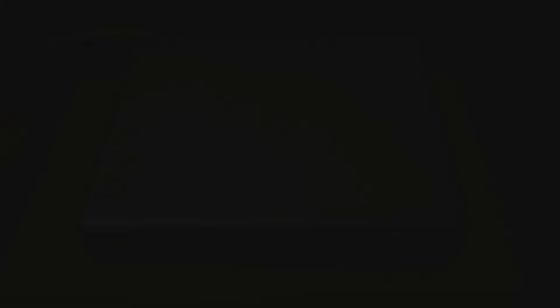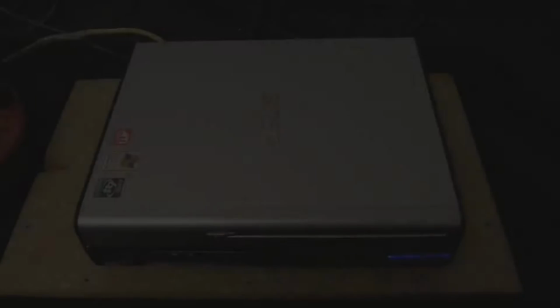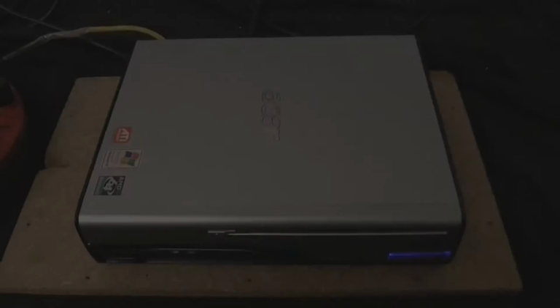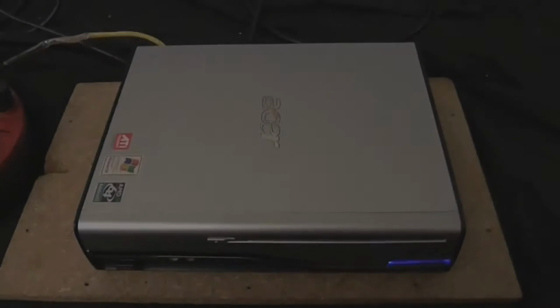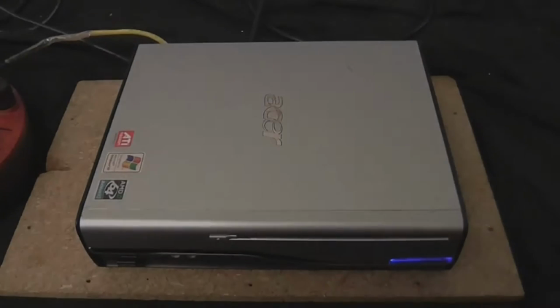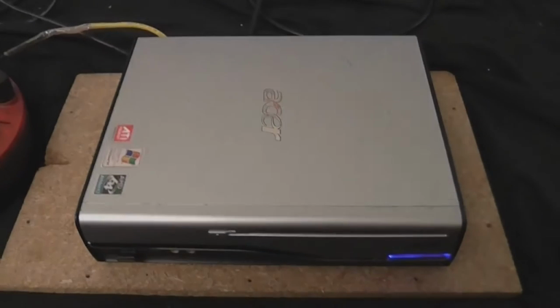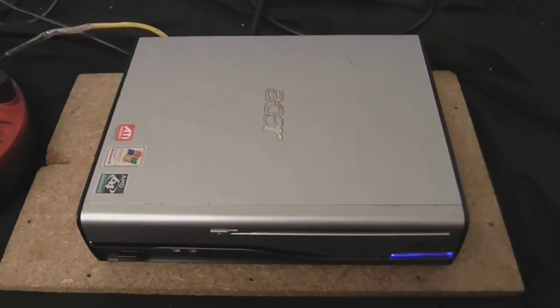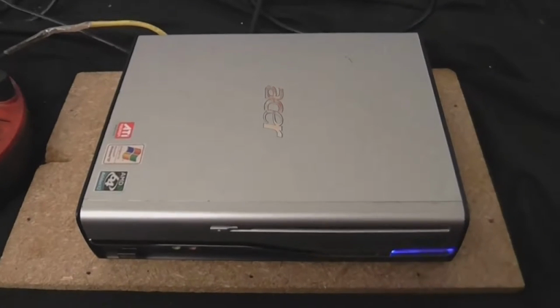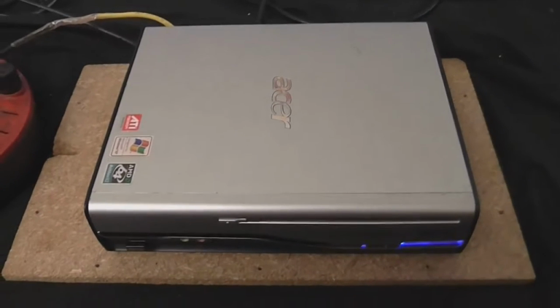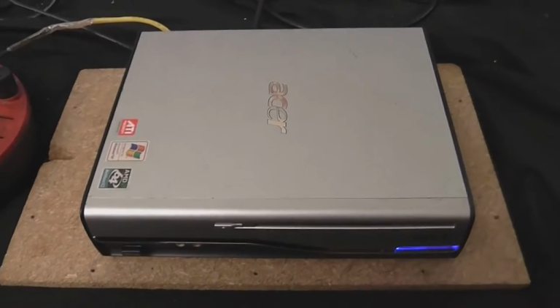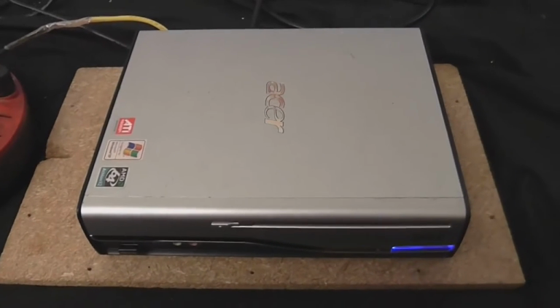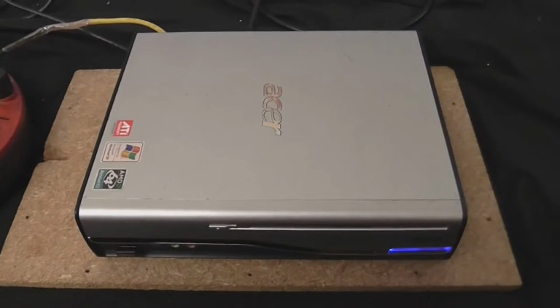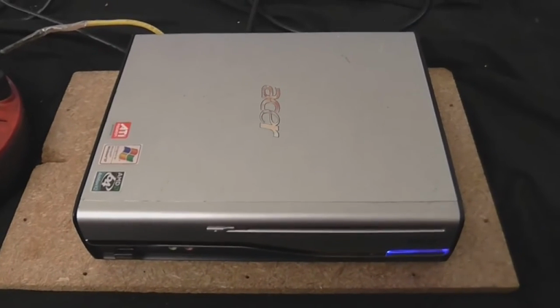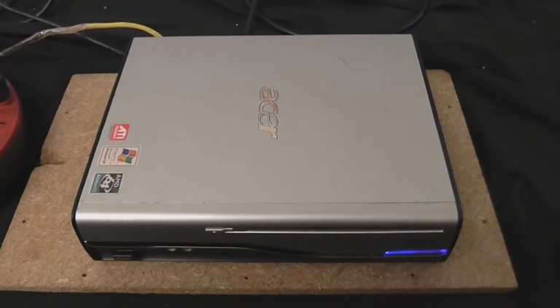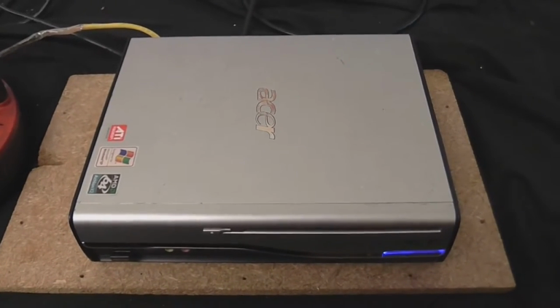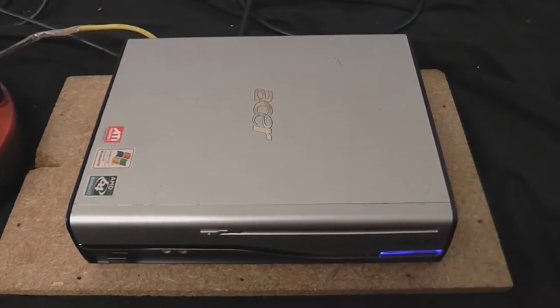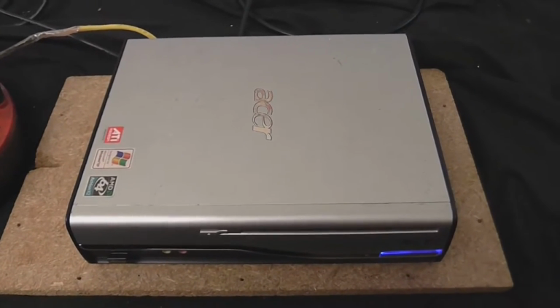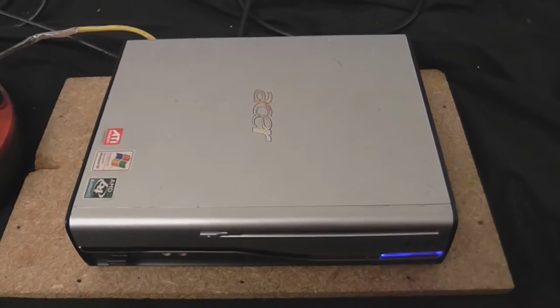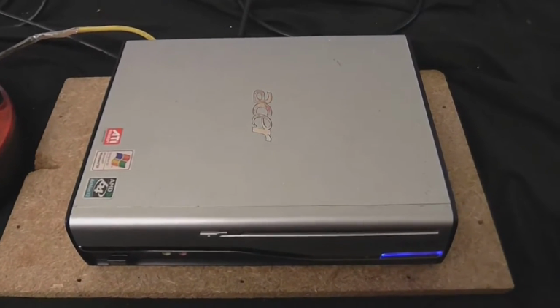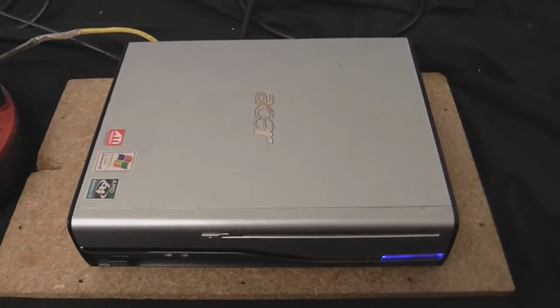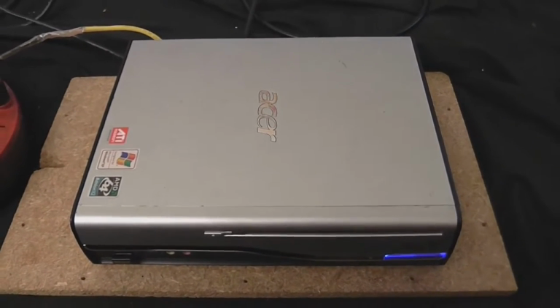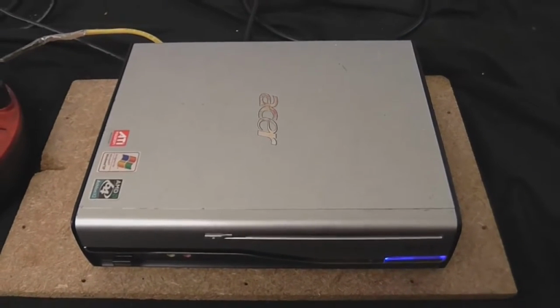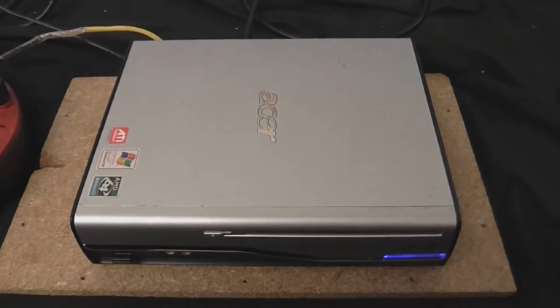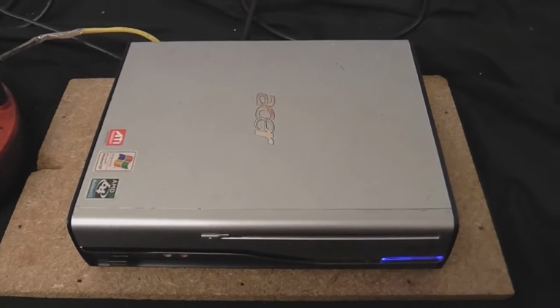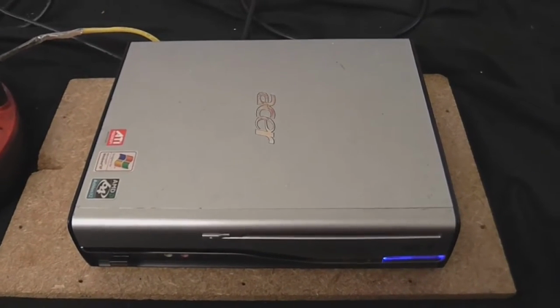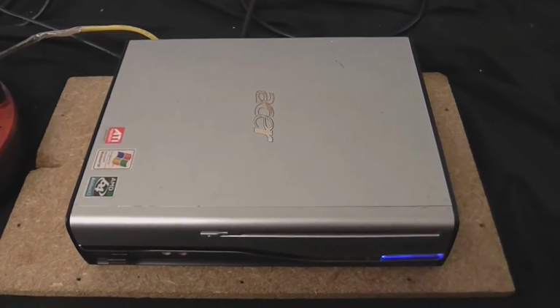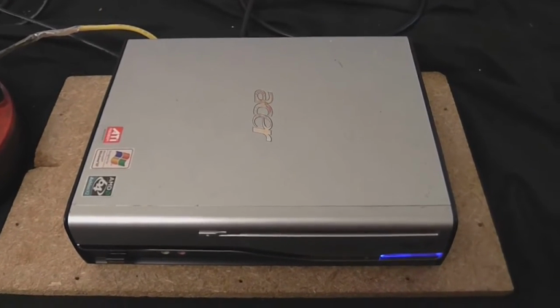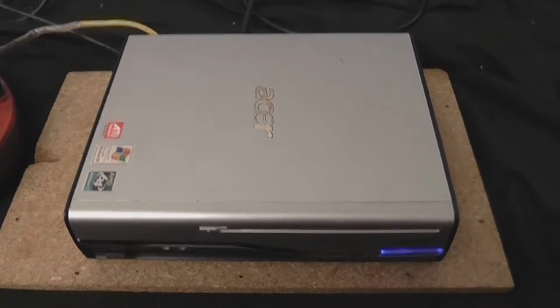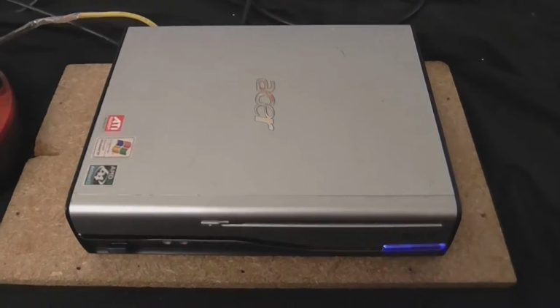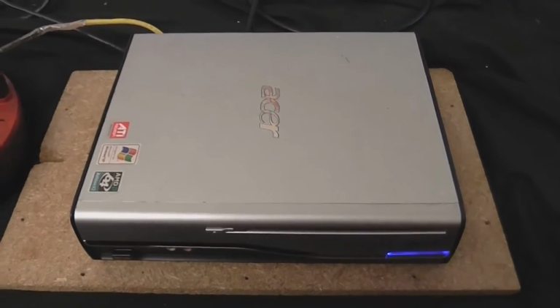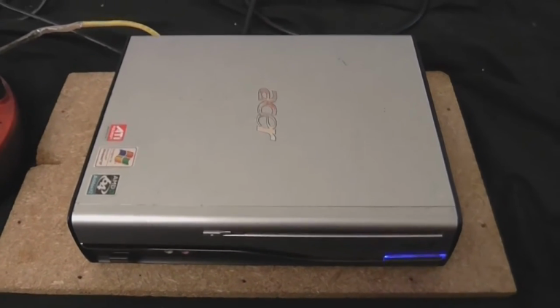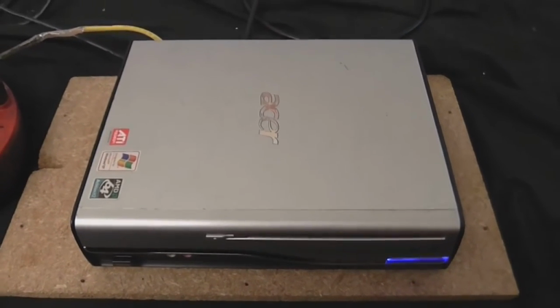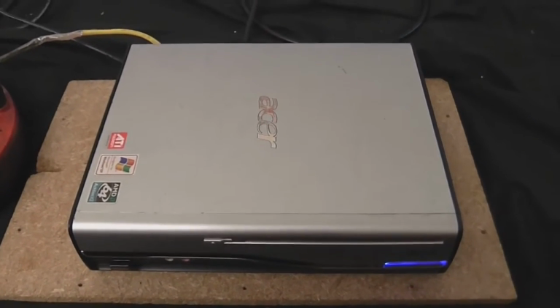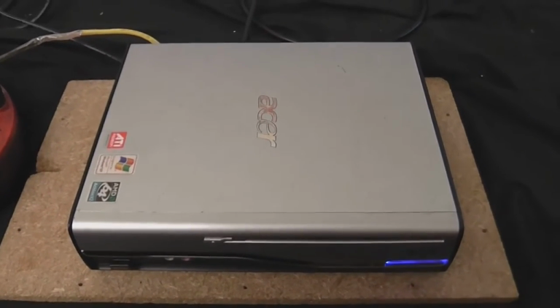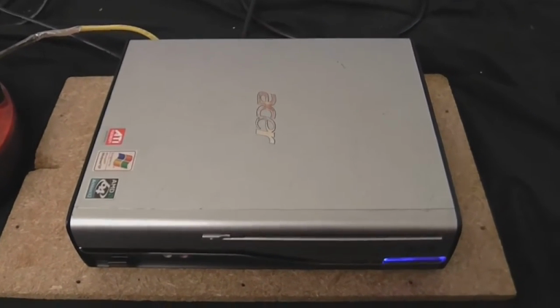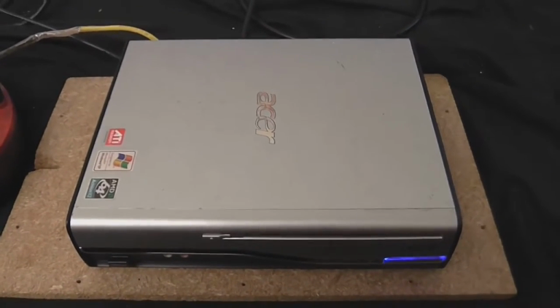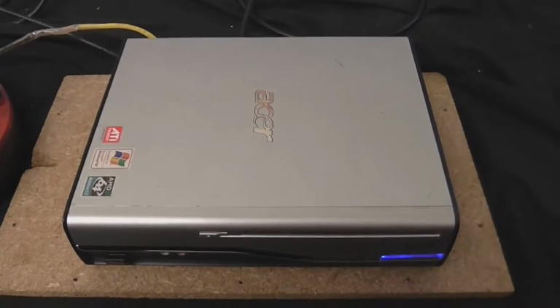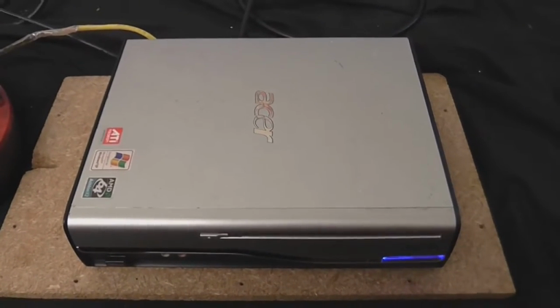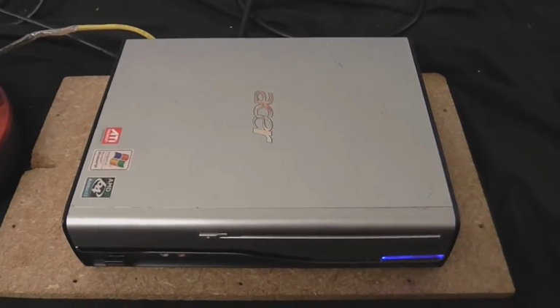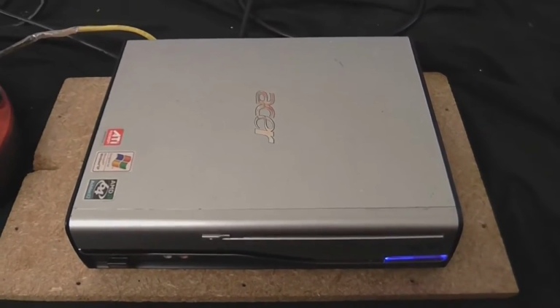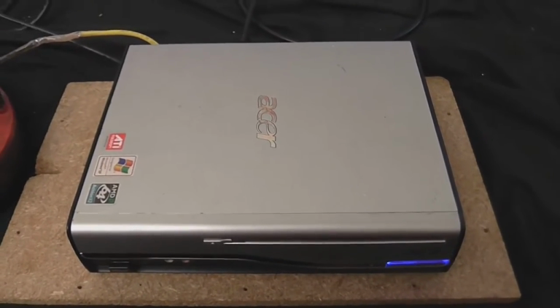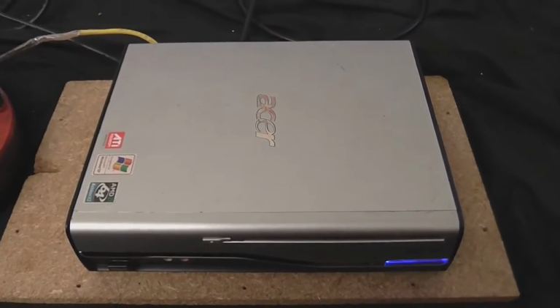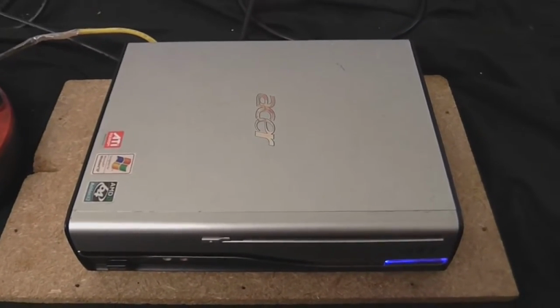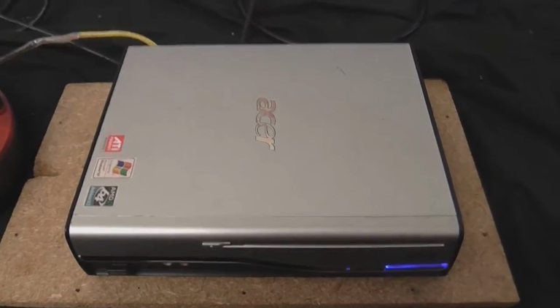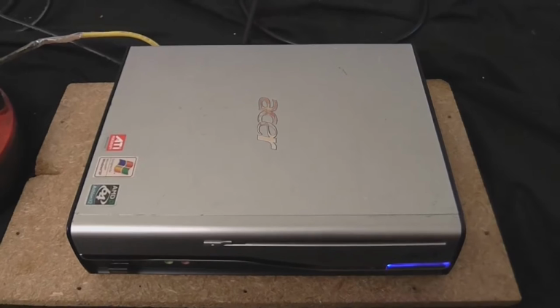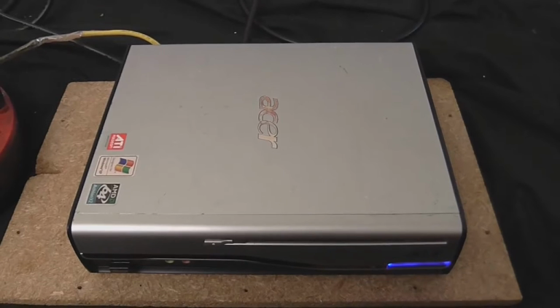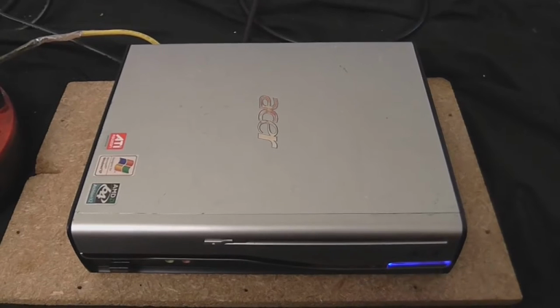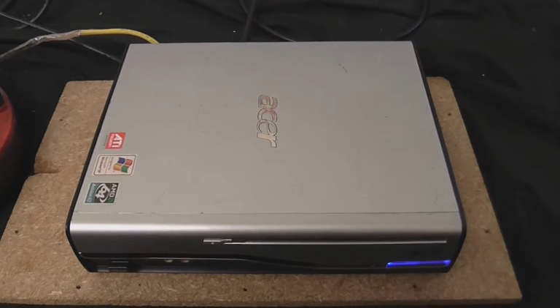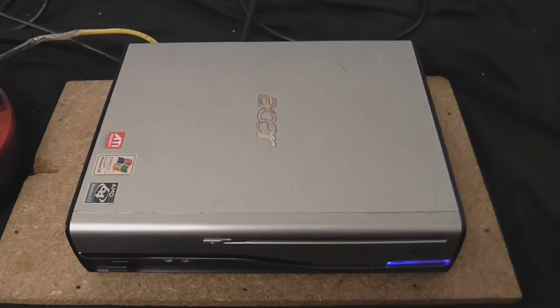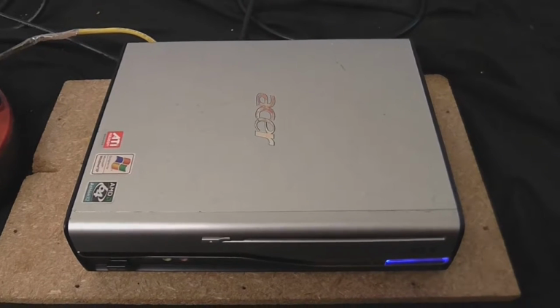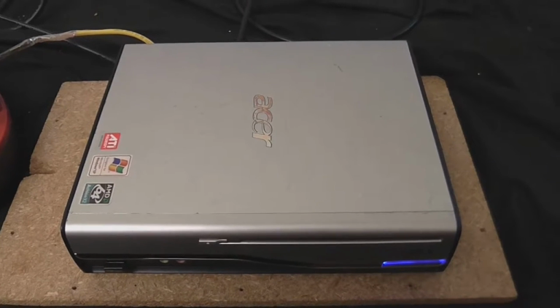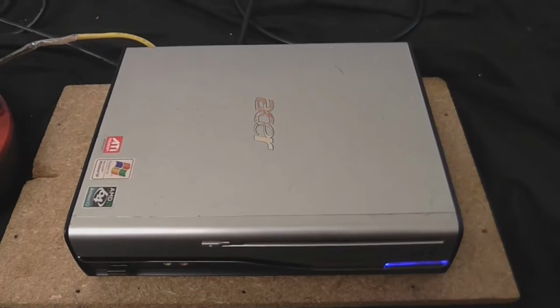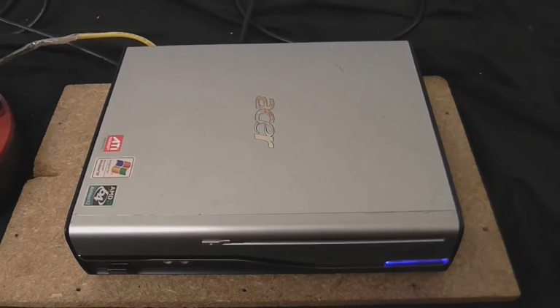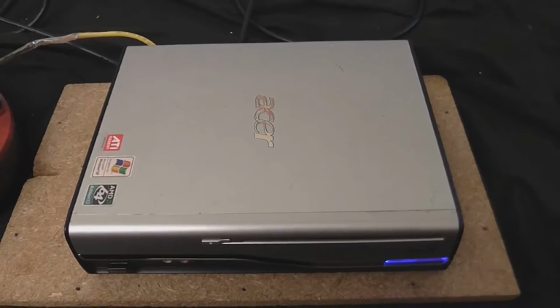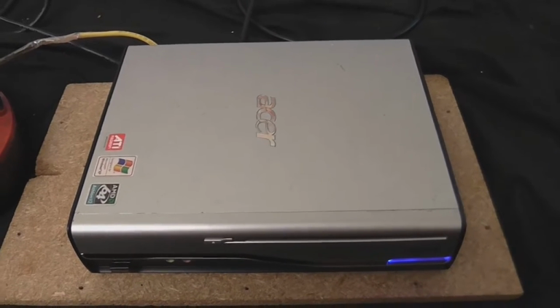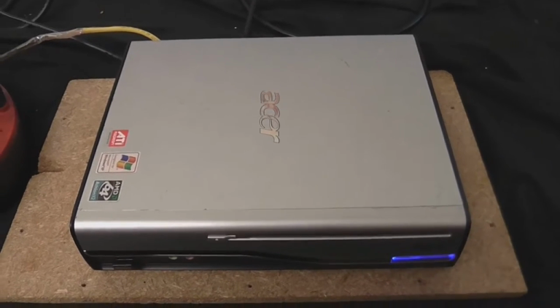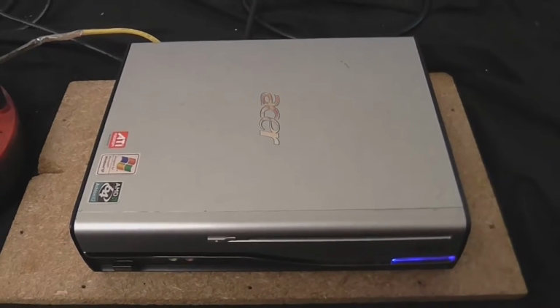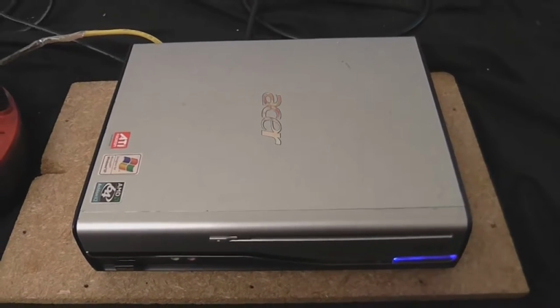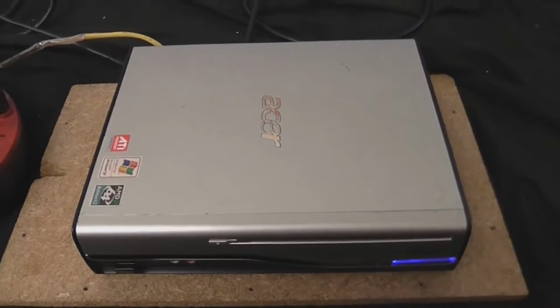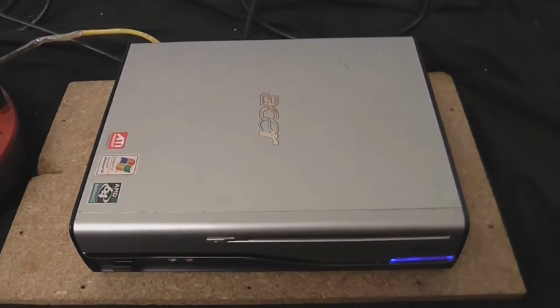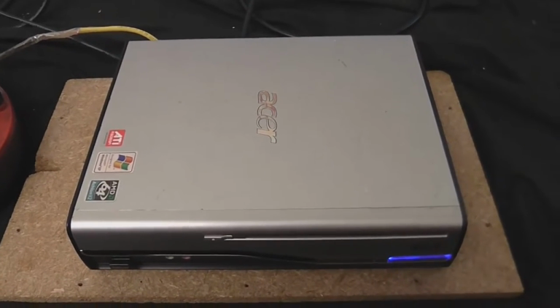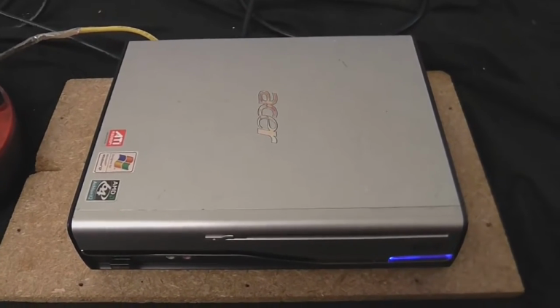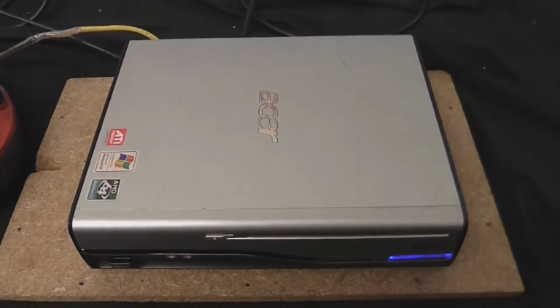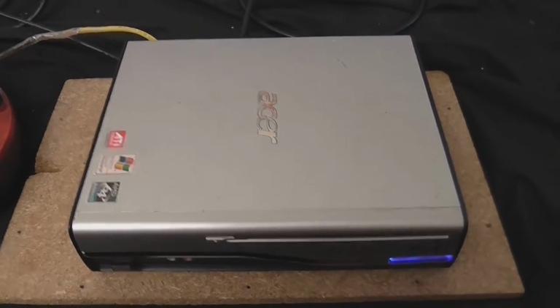You wanted to see videos on FrankenPC's replacement, so let's see videos on FrankenPC's replacement.